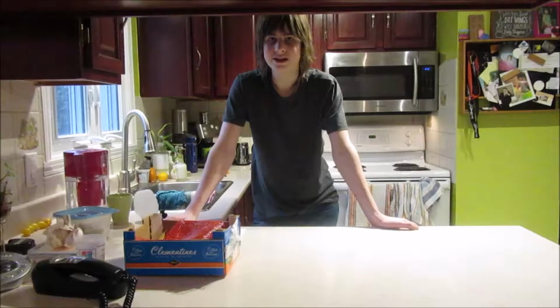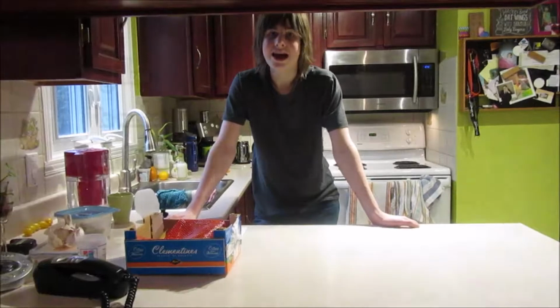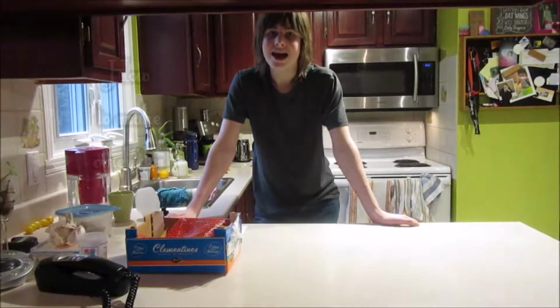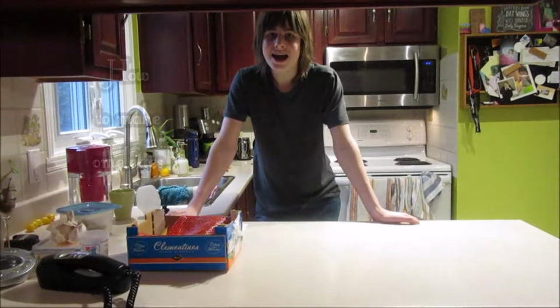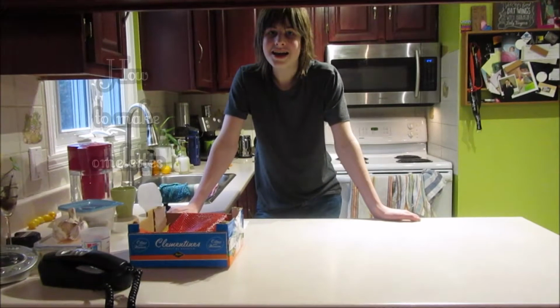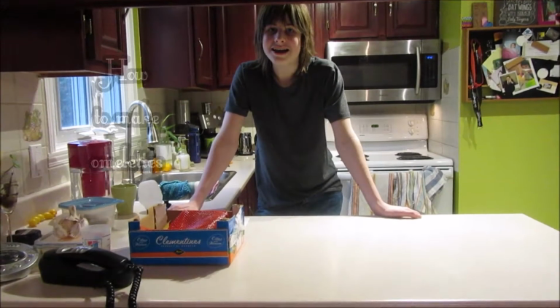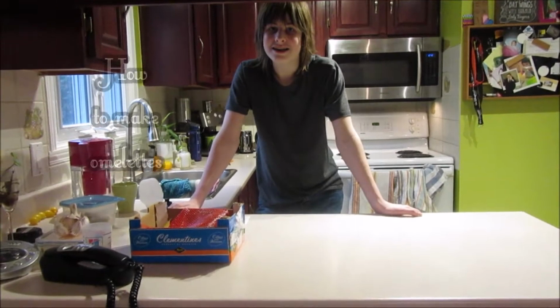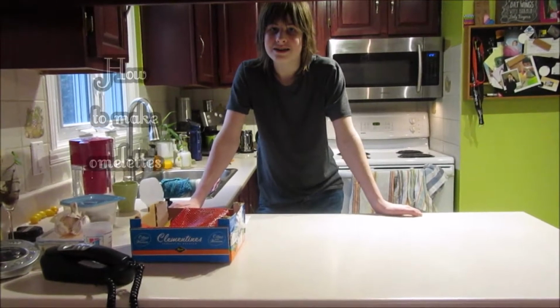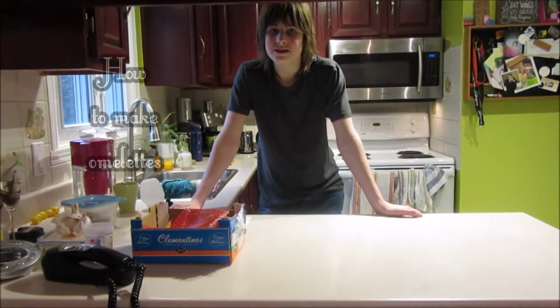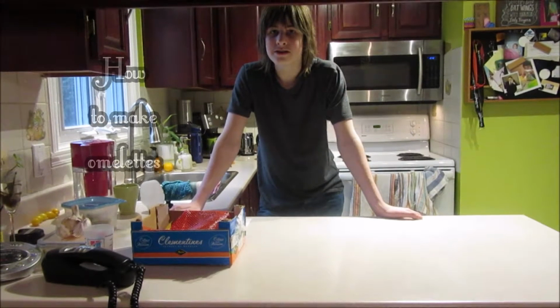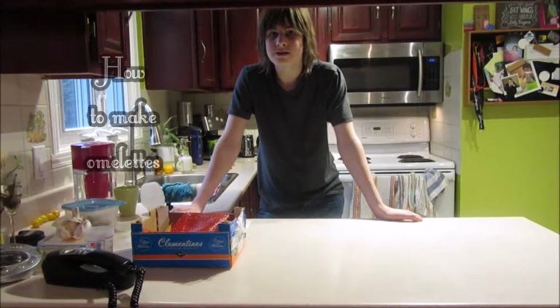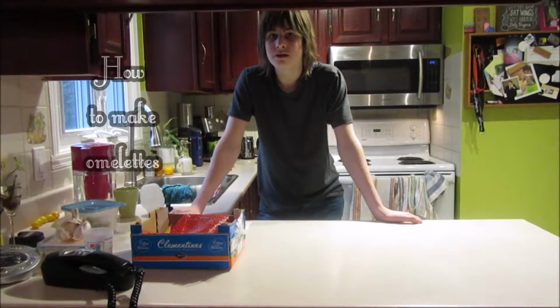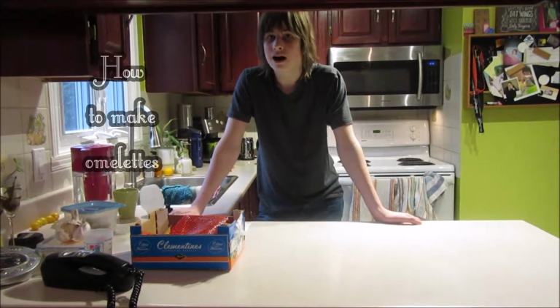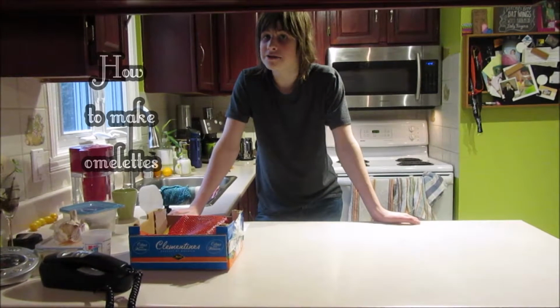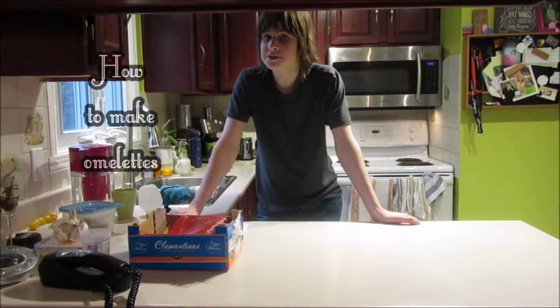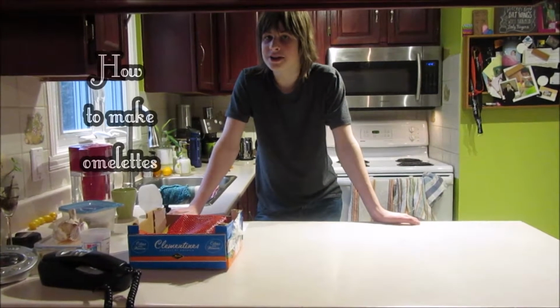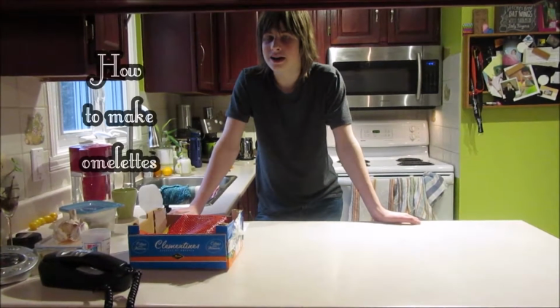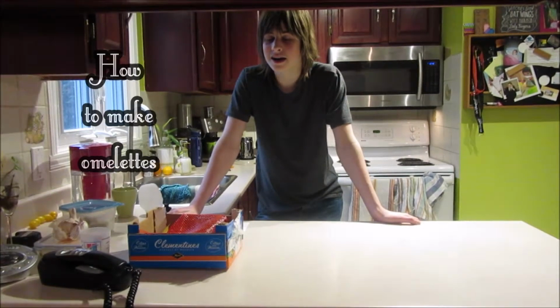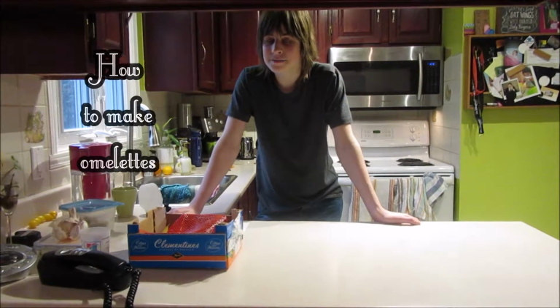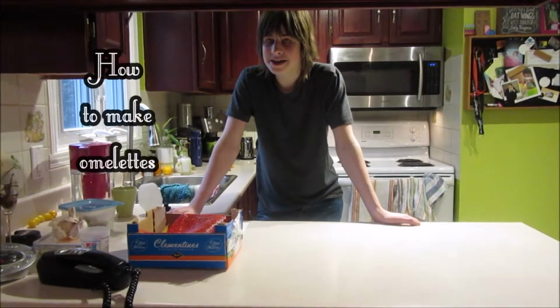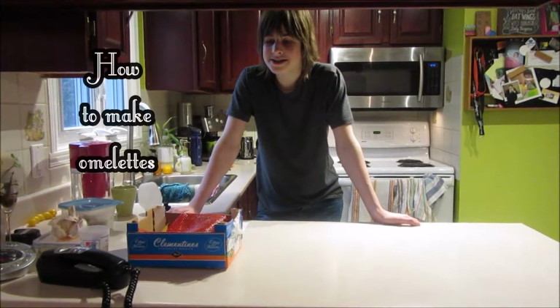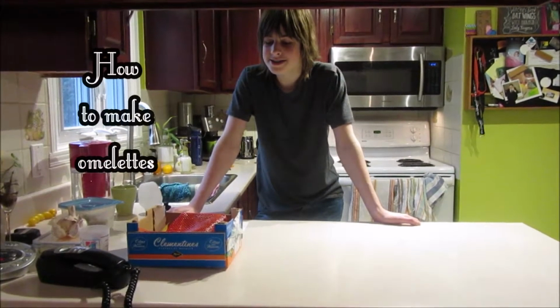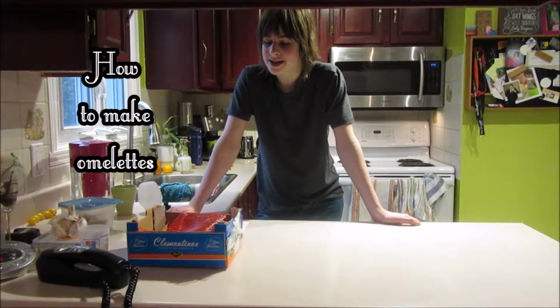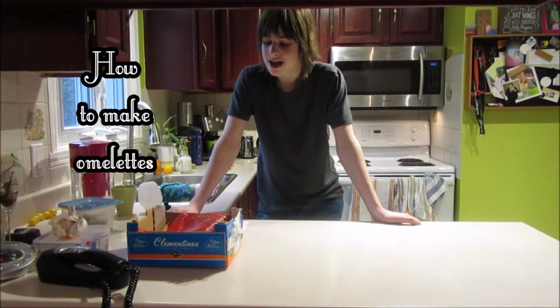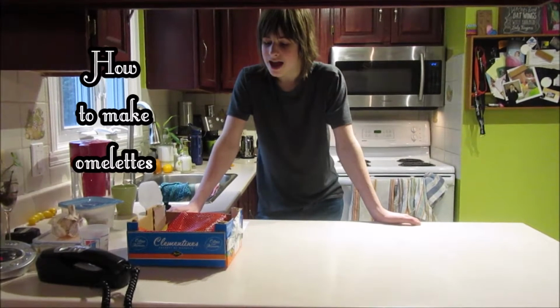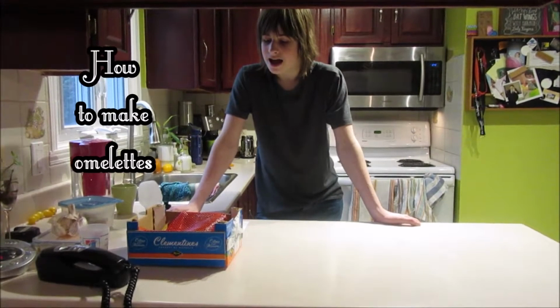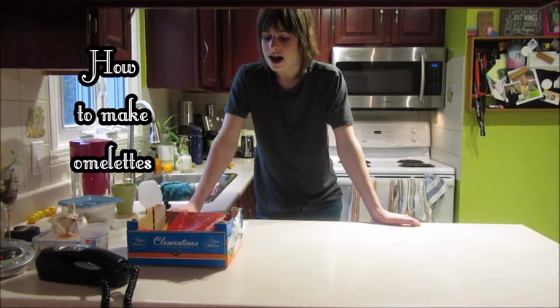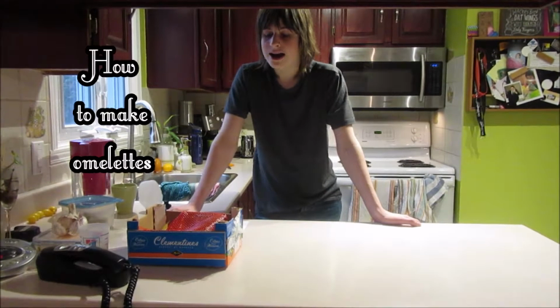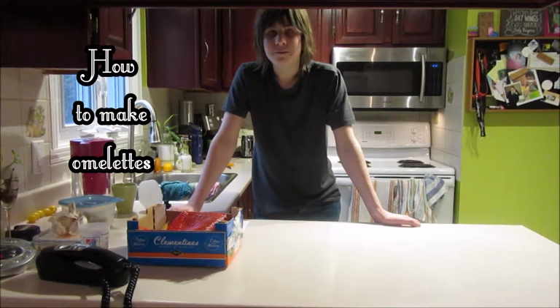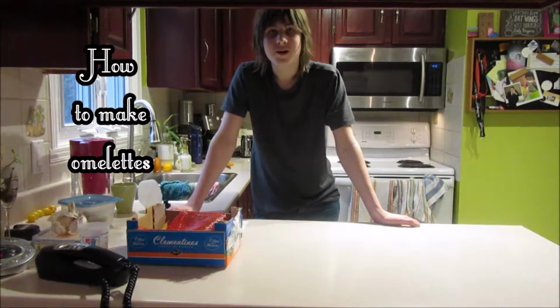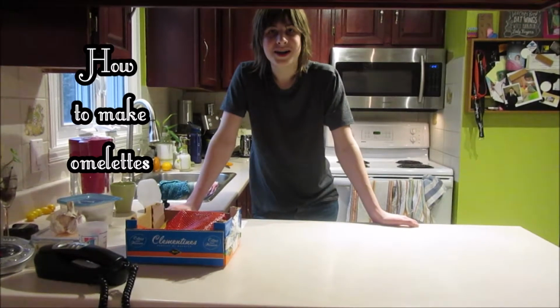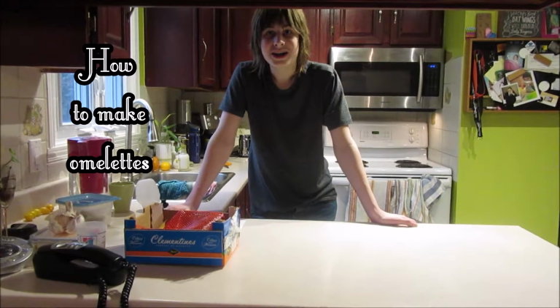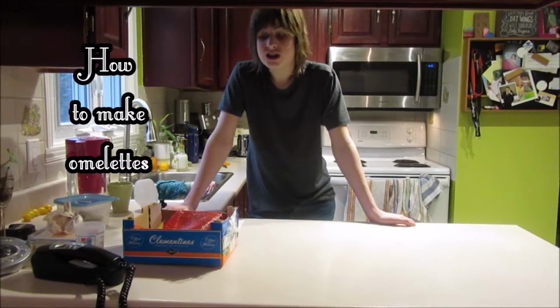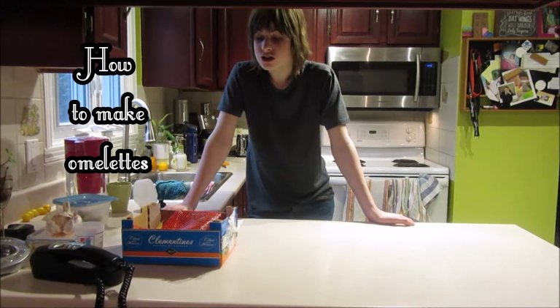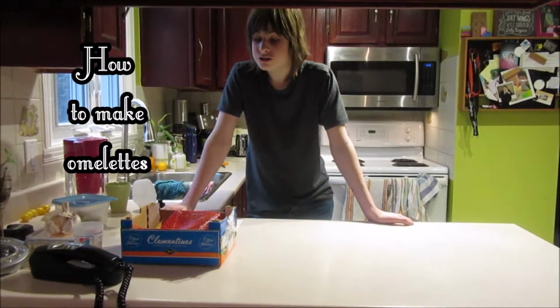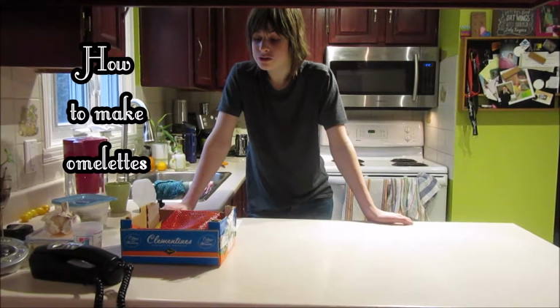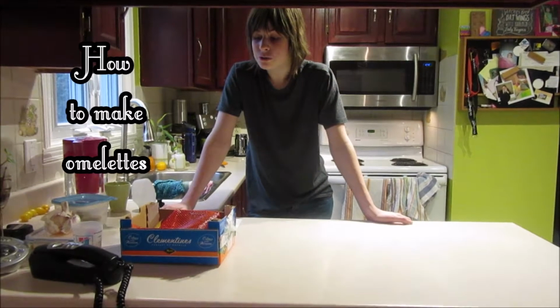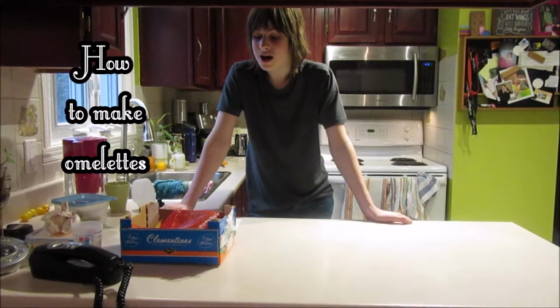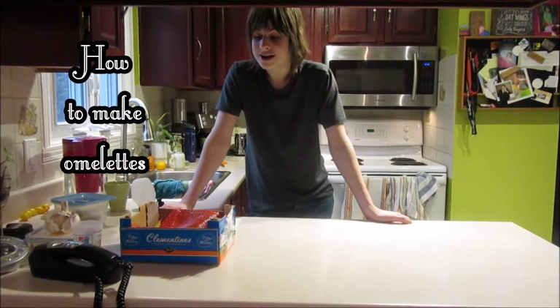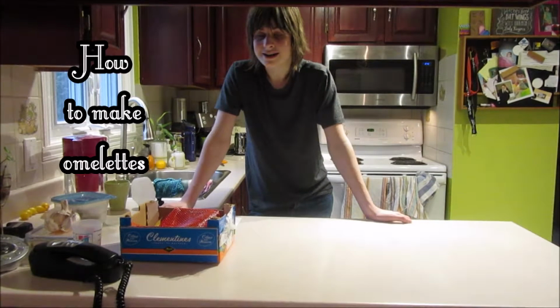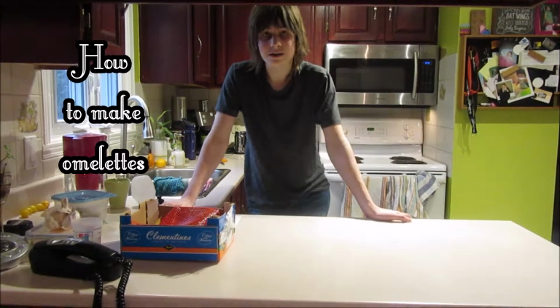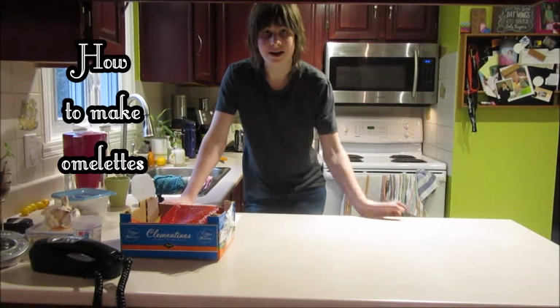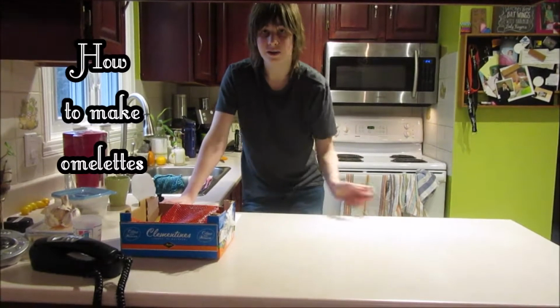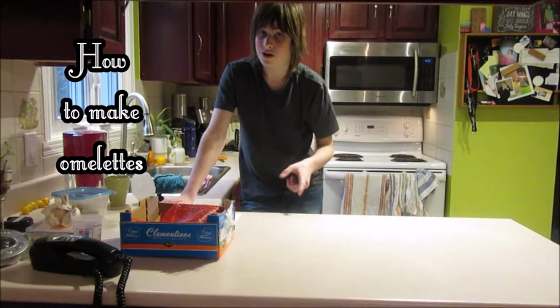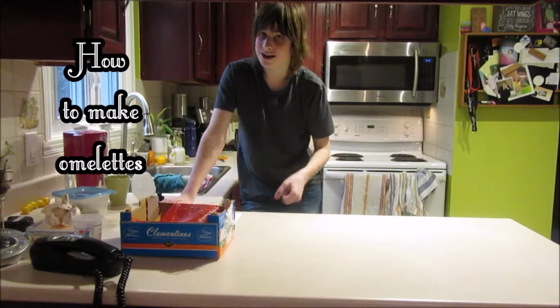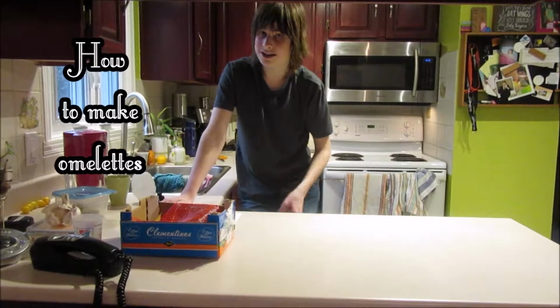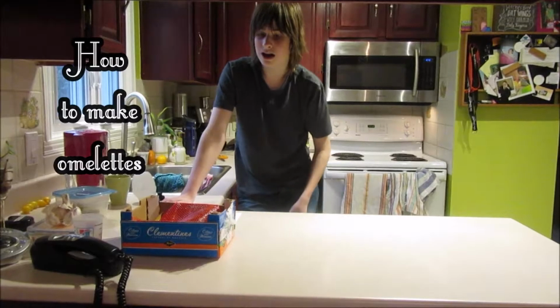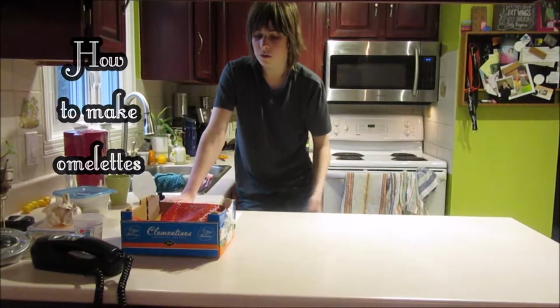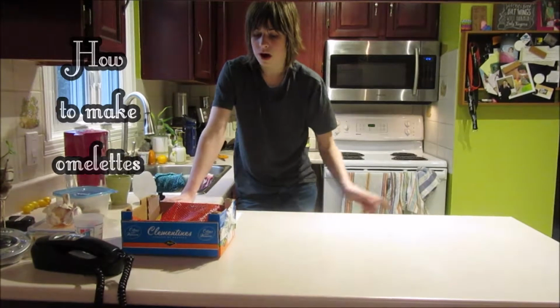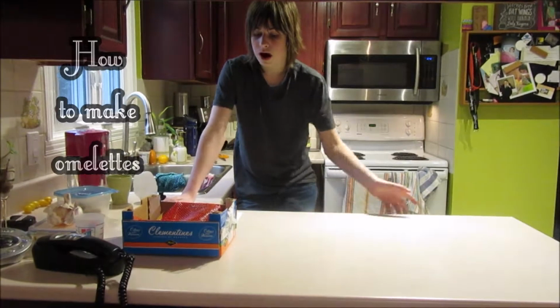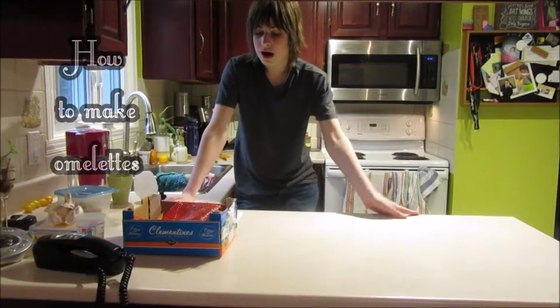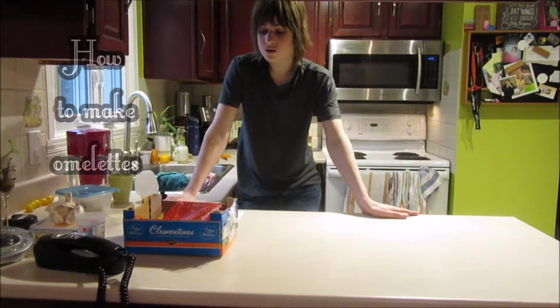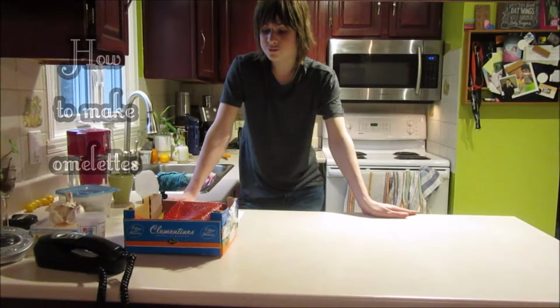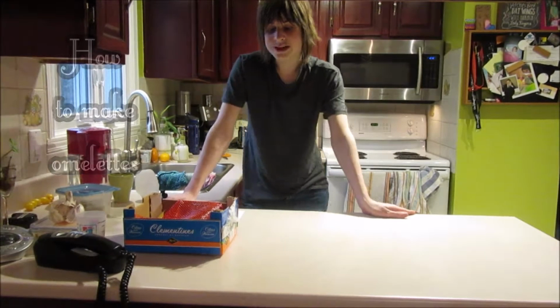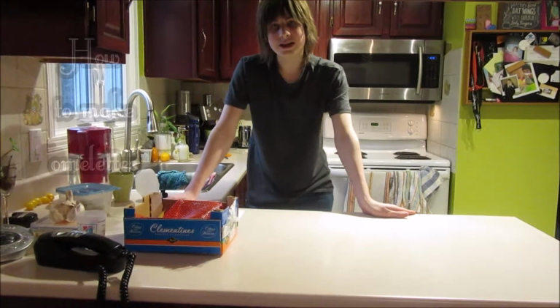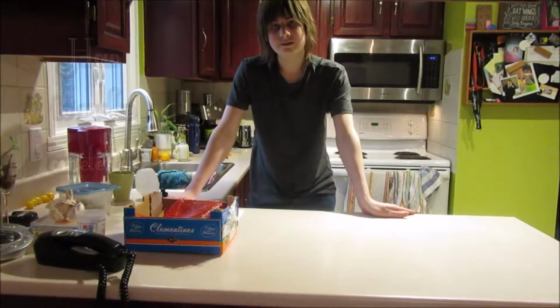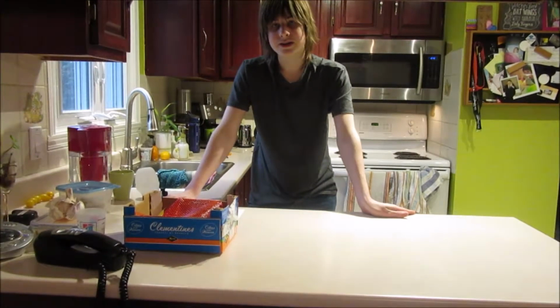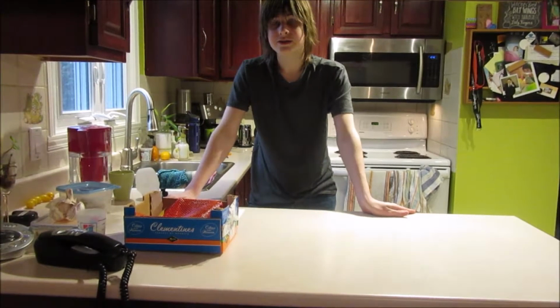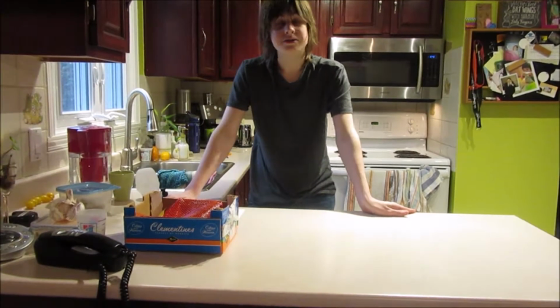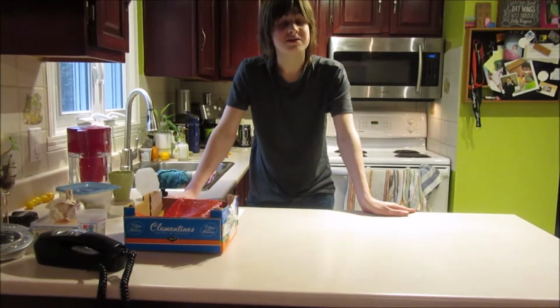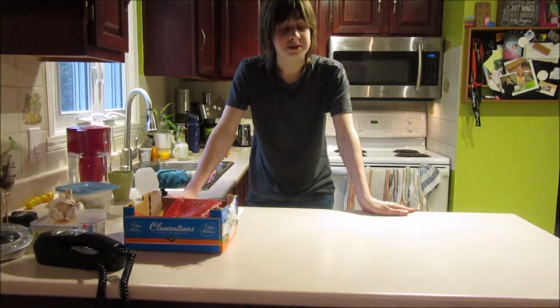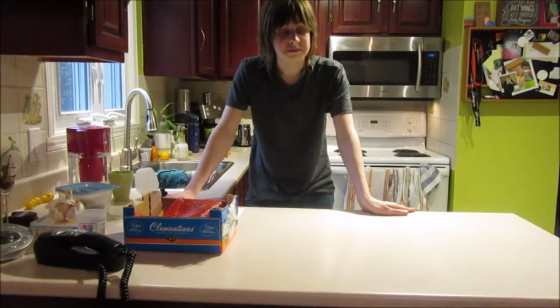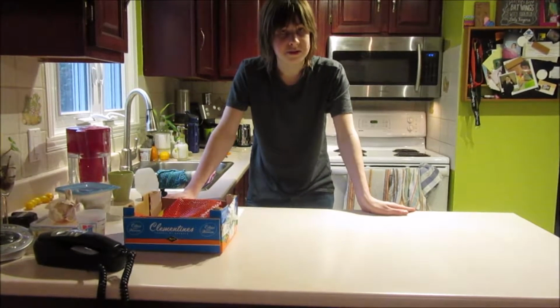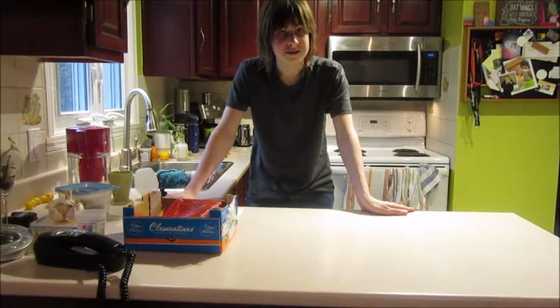Hey, you don't know how to make hominets? Alright boy, I'll show you right here and right now how to make that meal so simple.